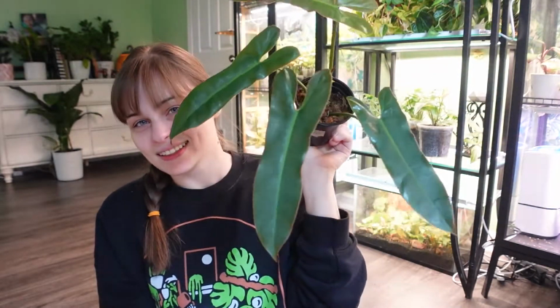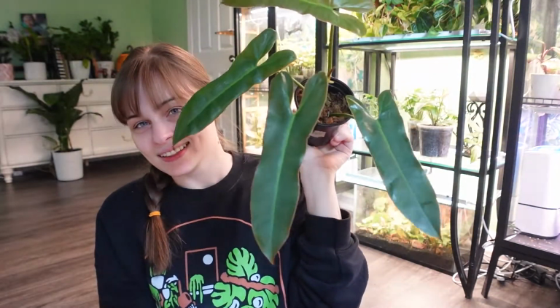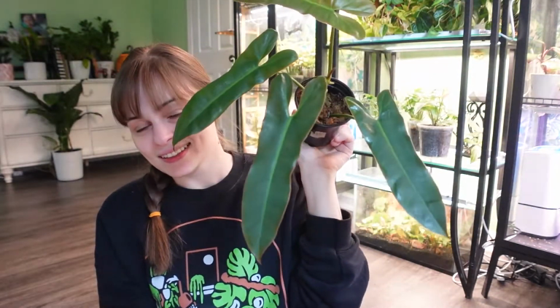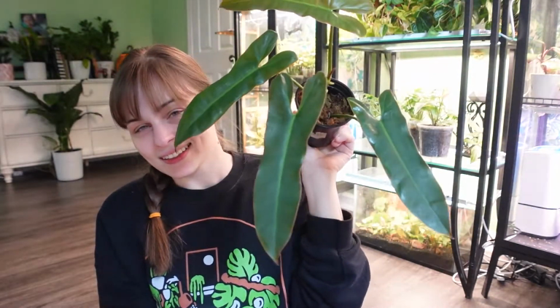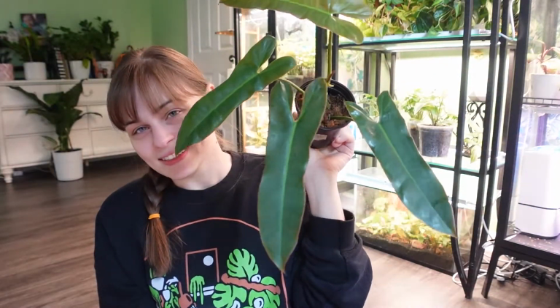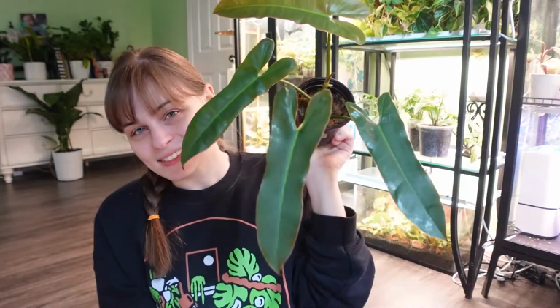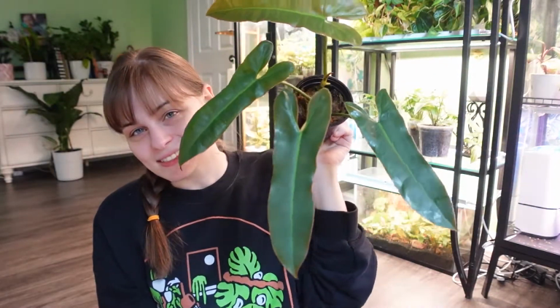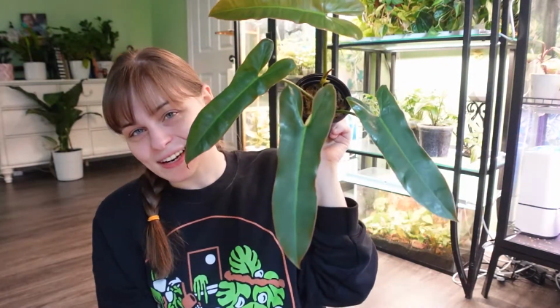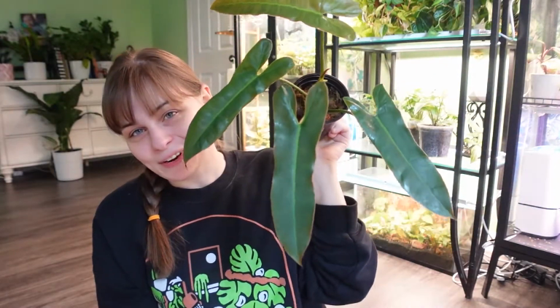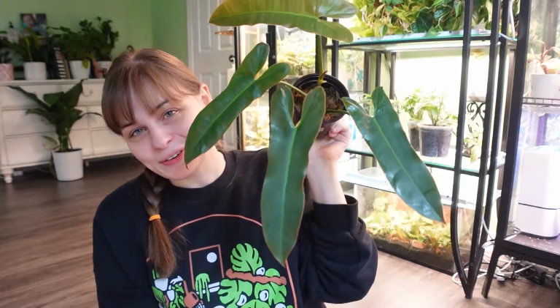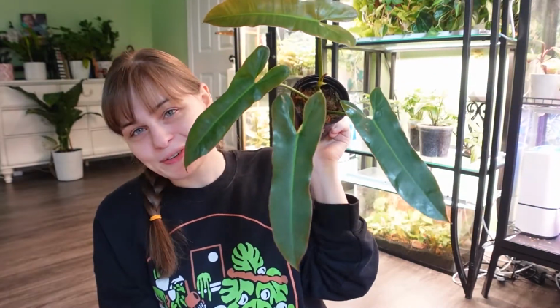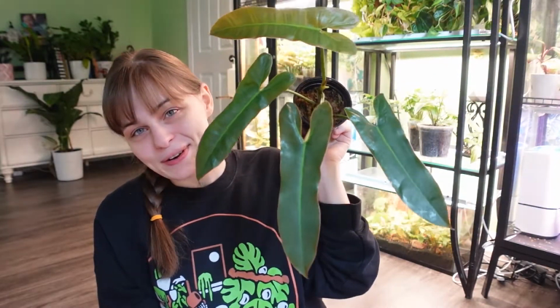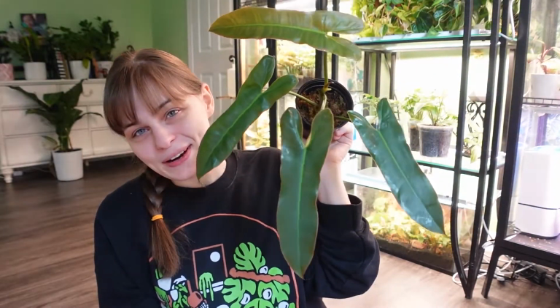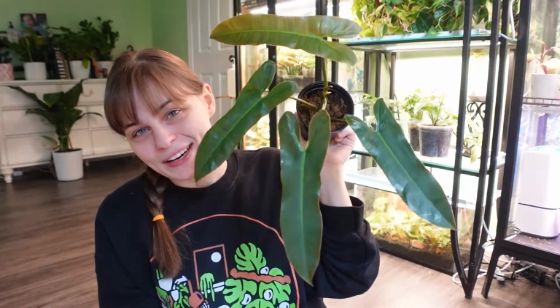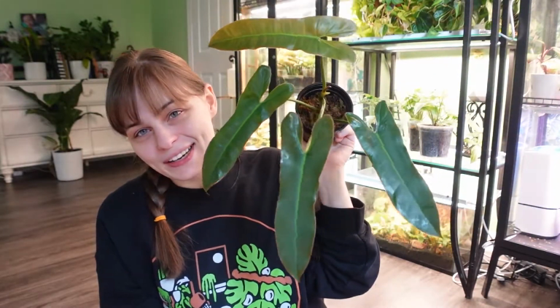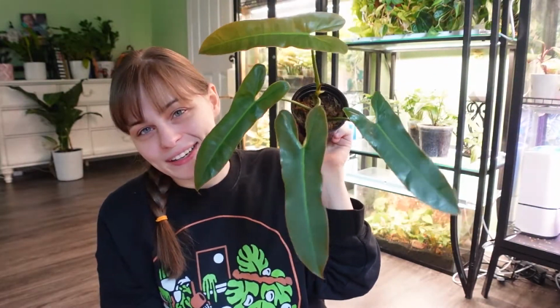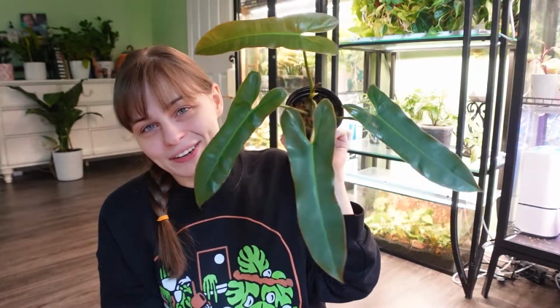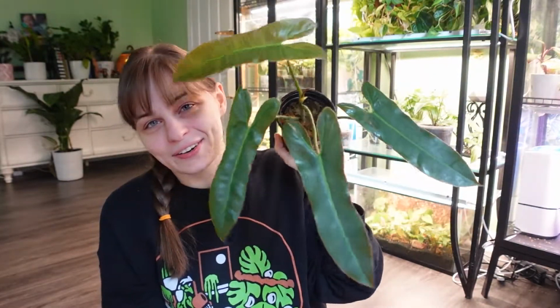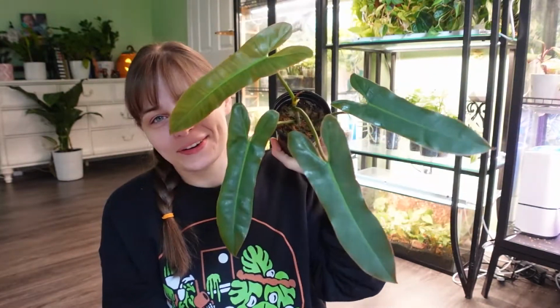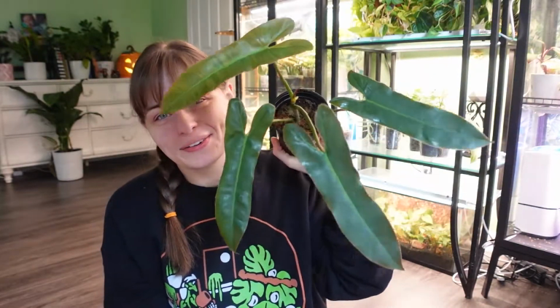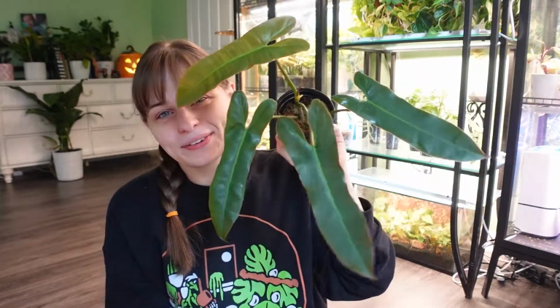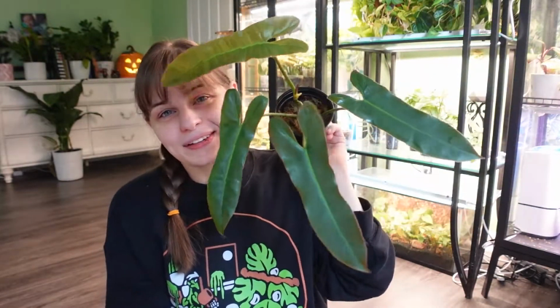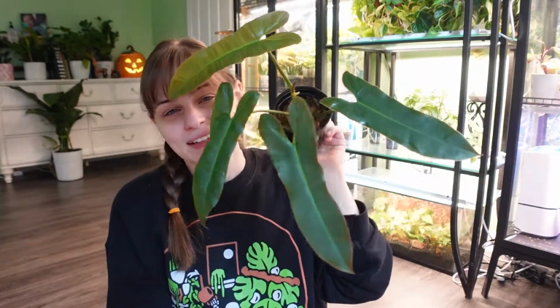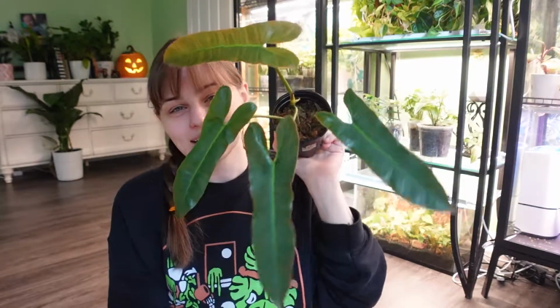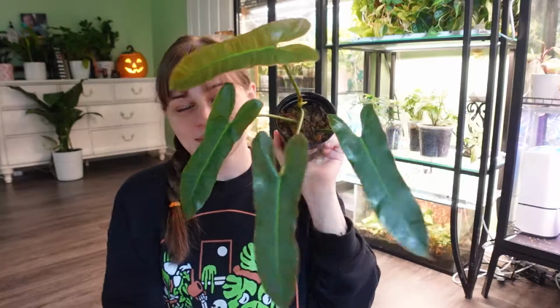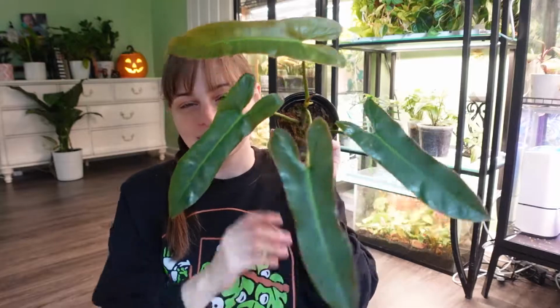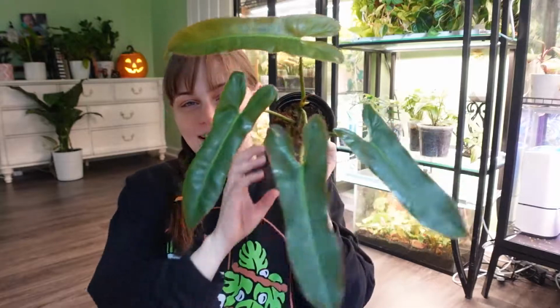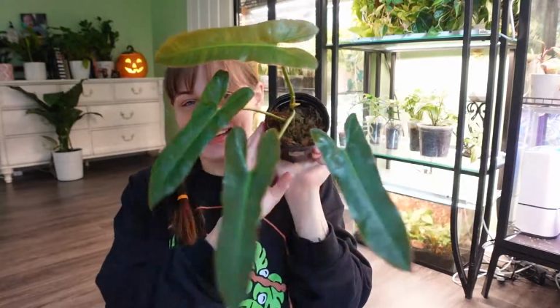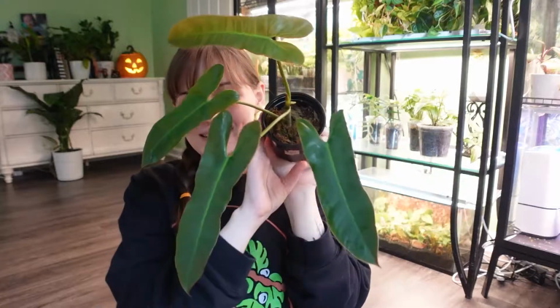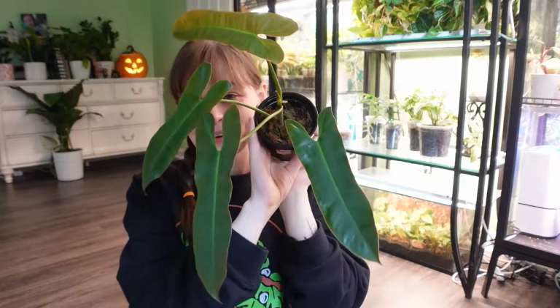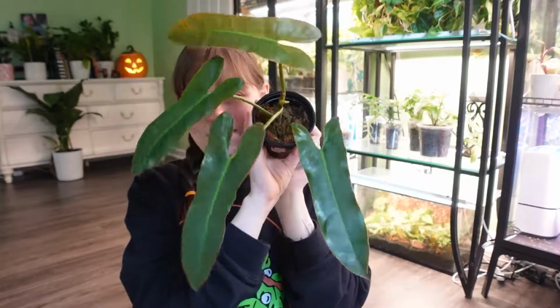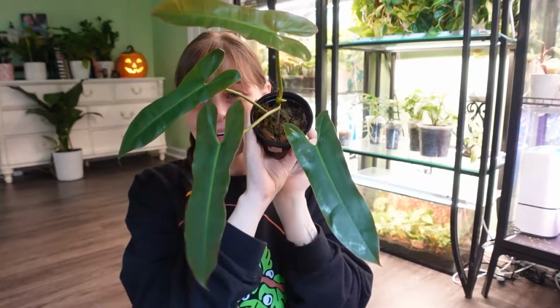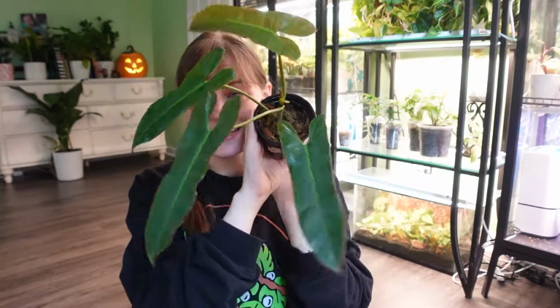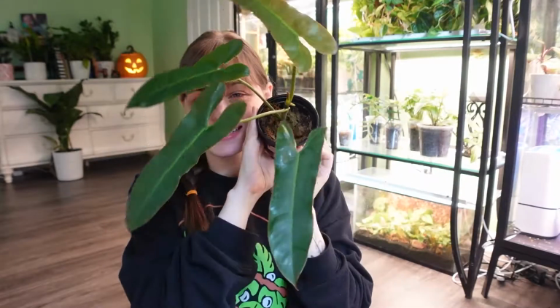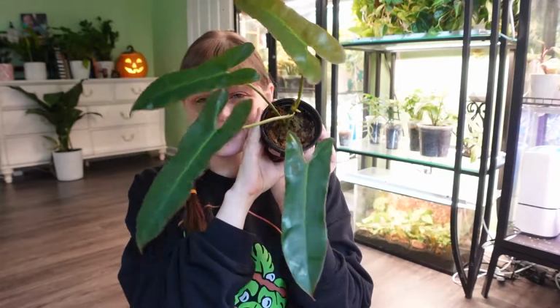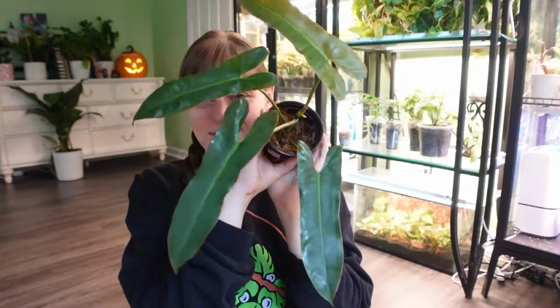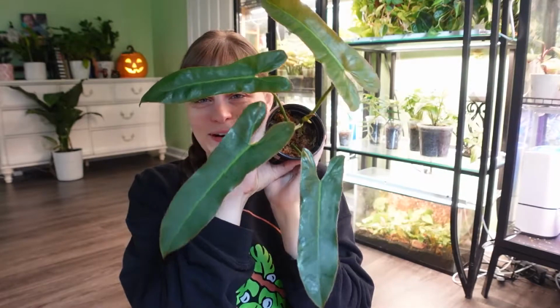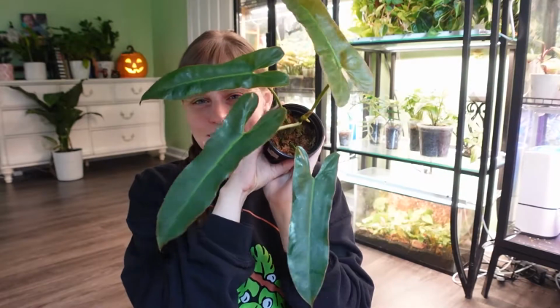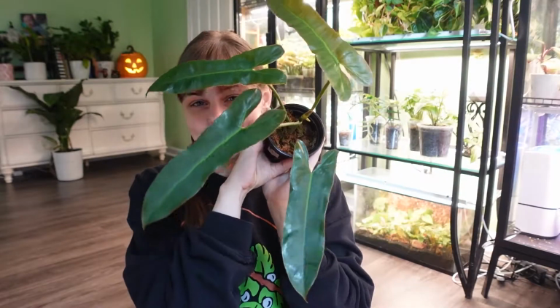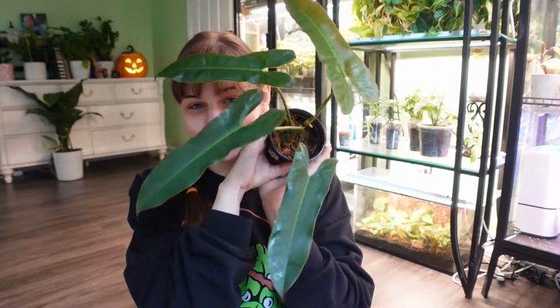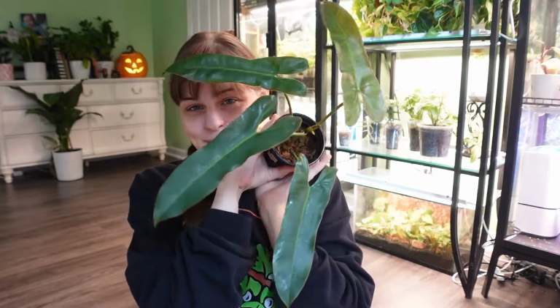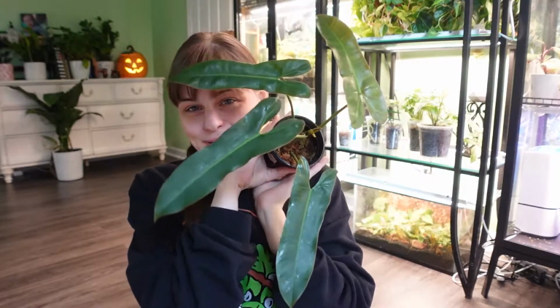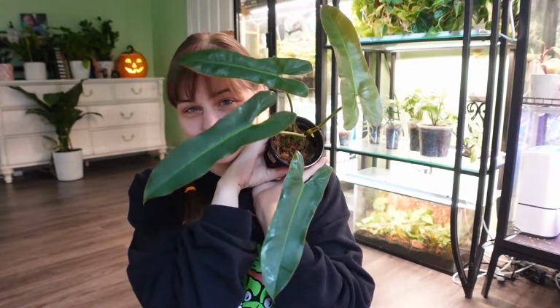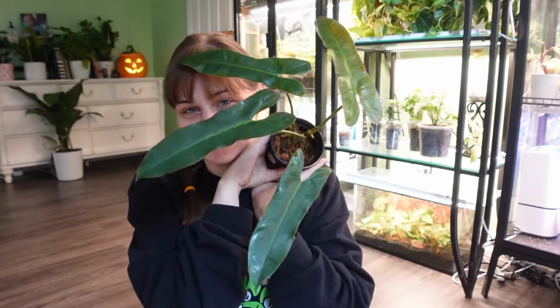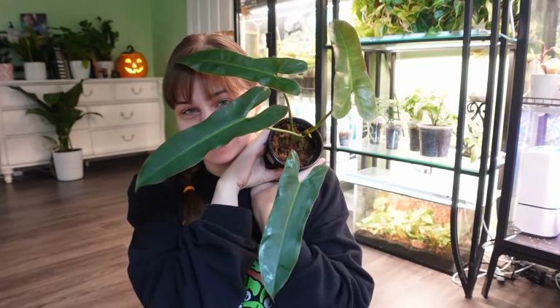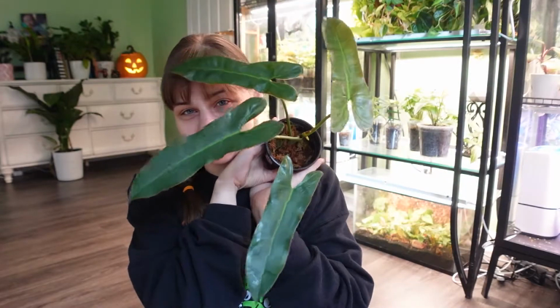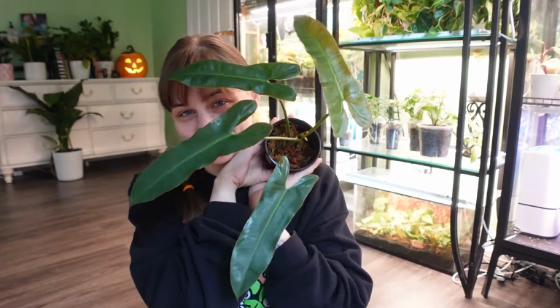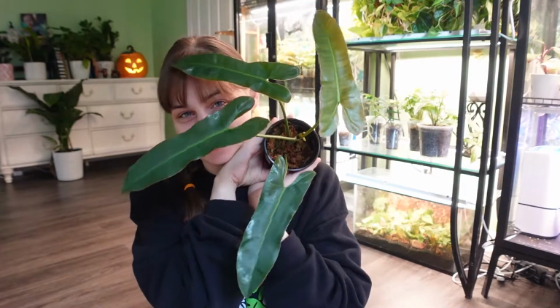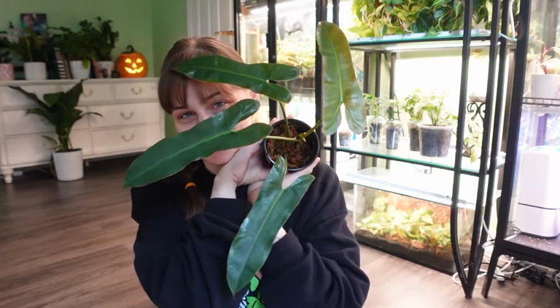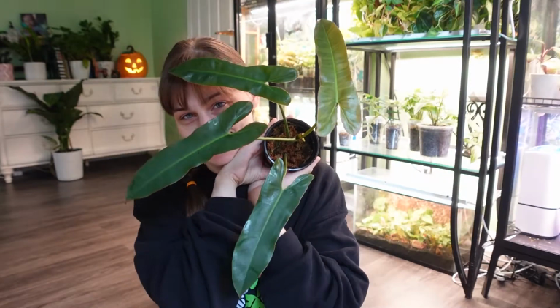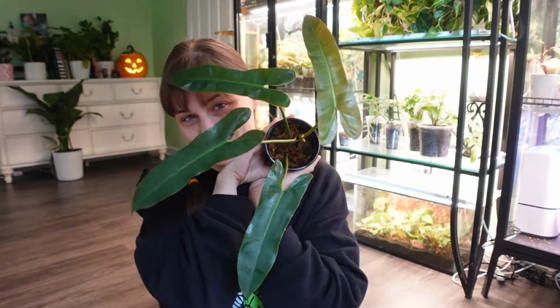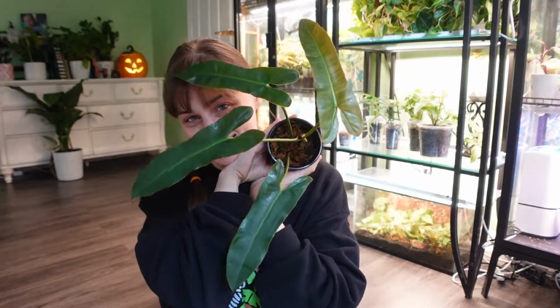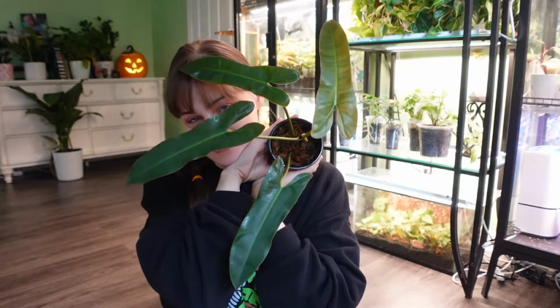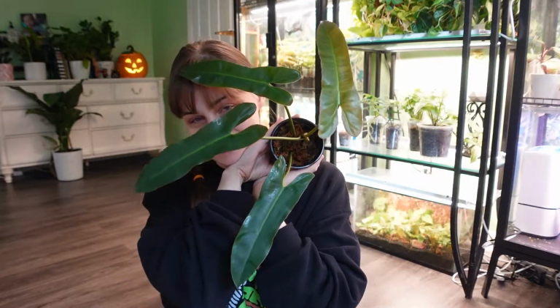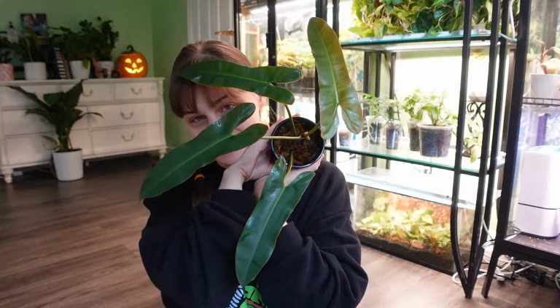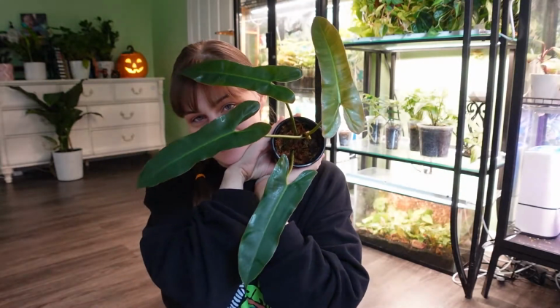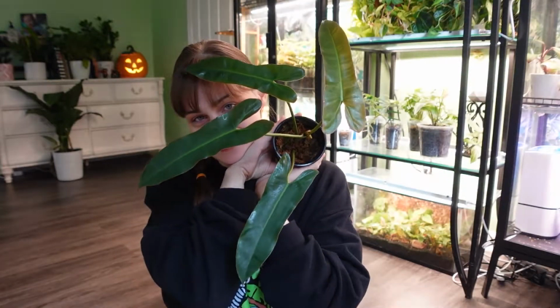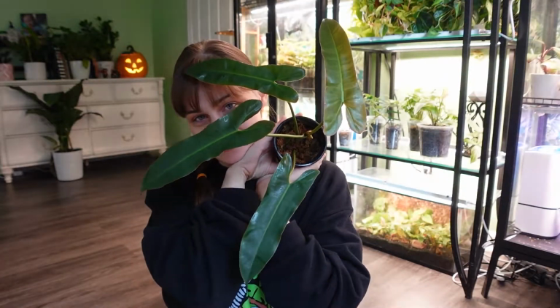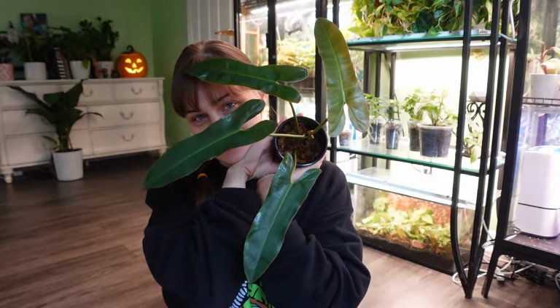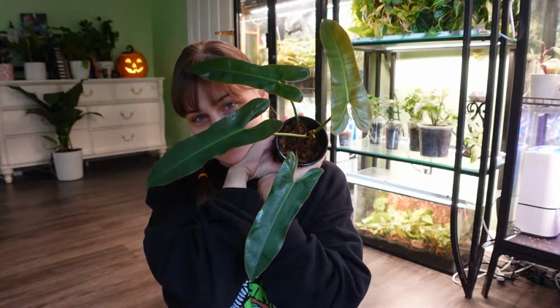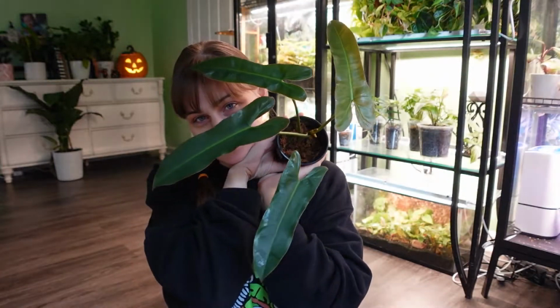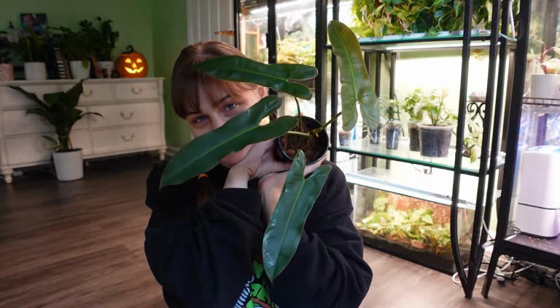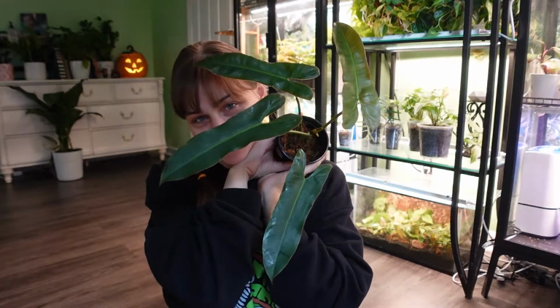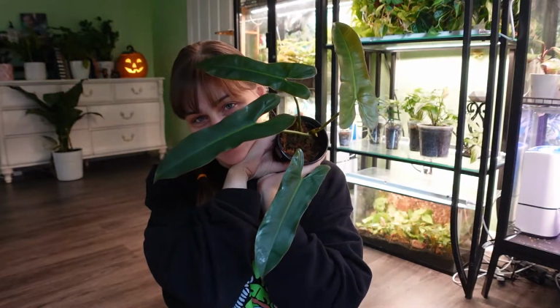I'm so happy with it. I'm a sucker for a green leaf and a big leaf. I just don't know where I'm going to put it when they get so big, but I love it.